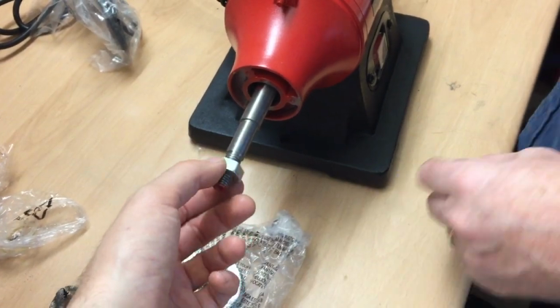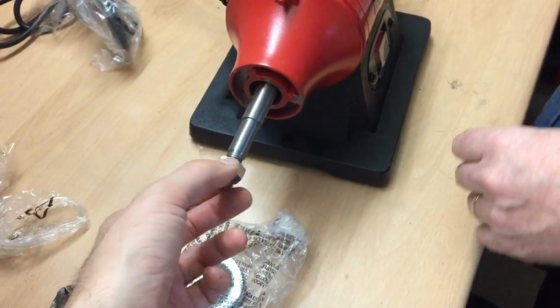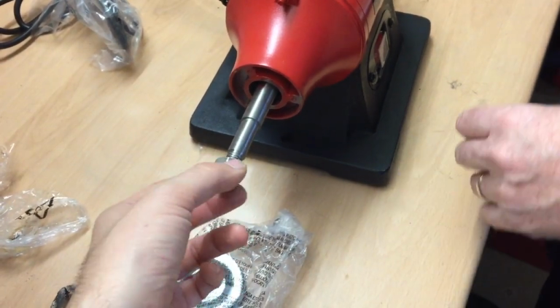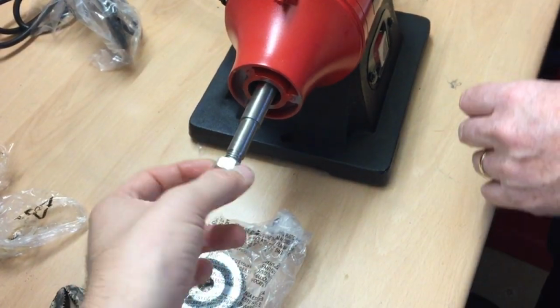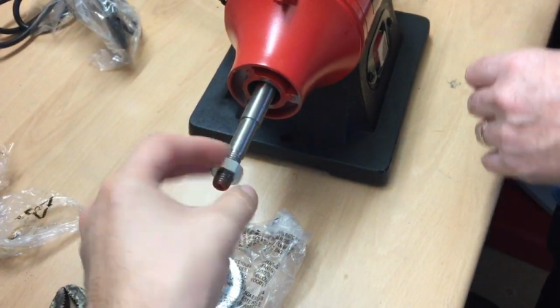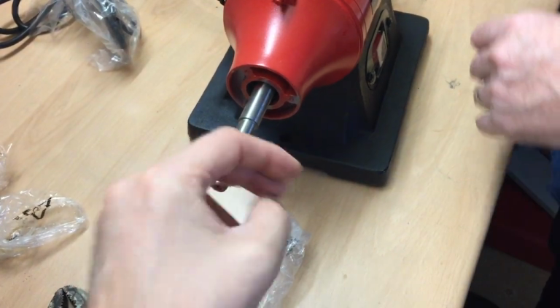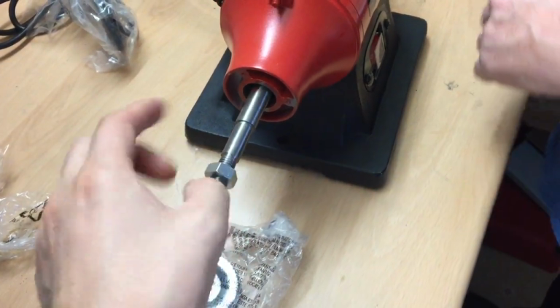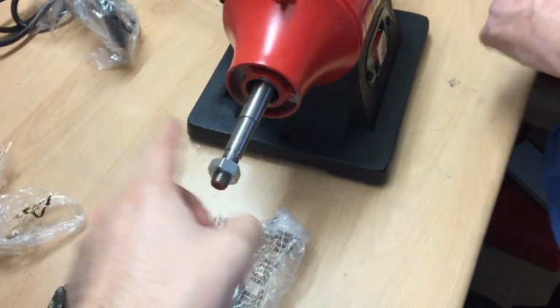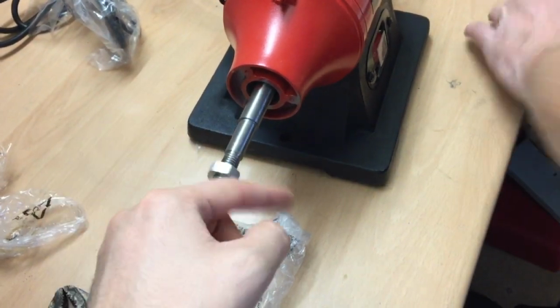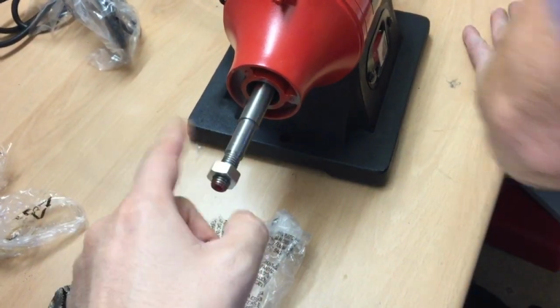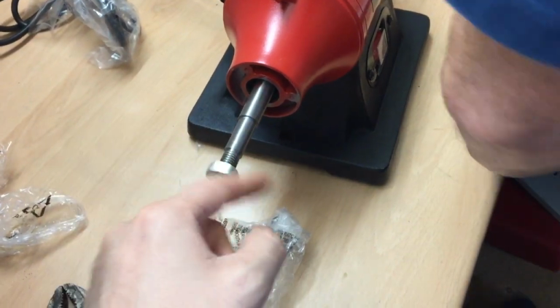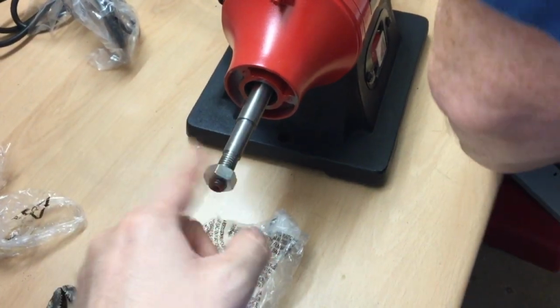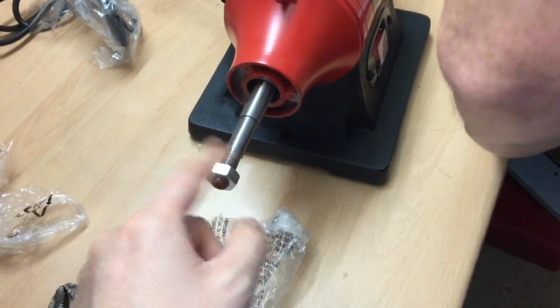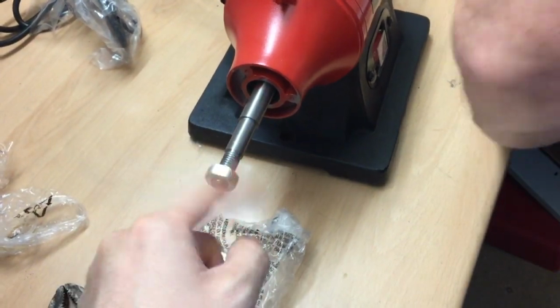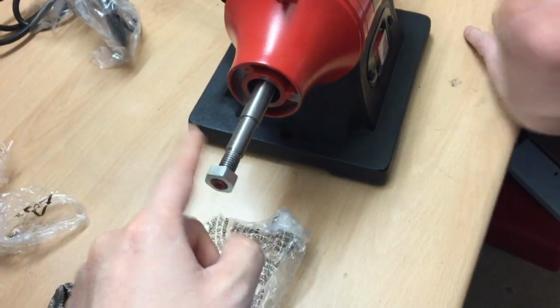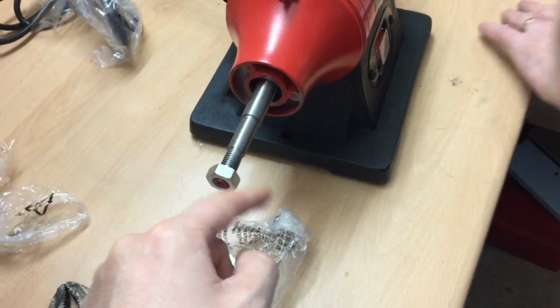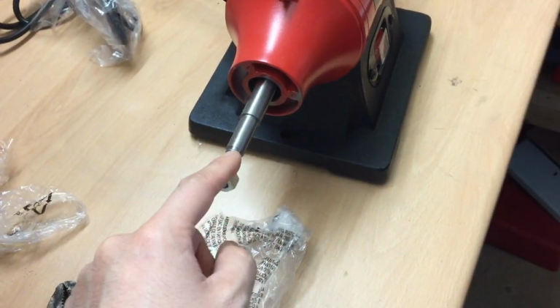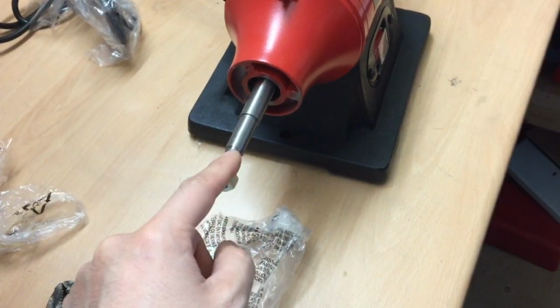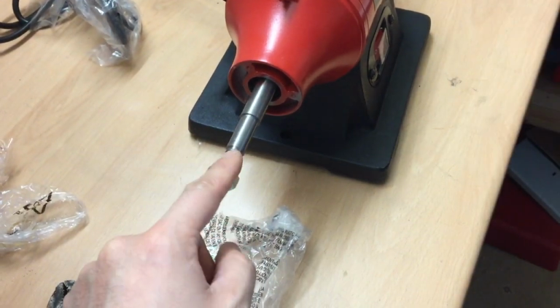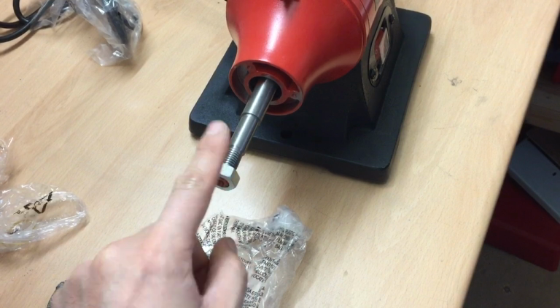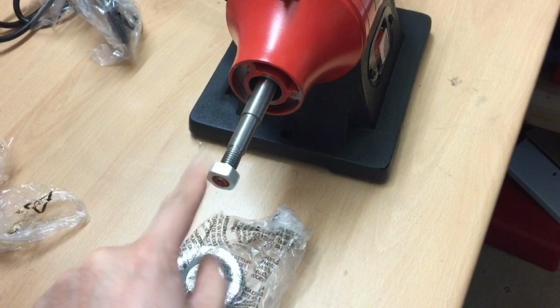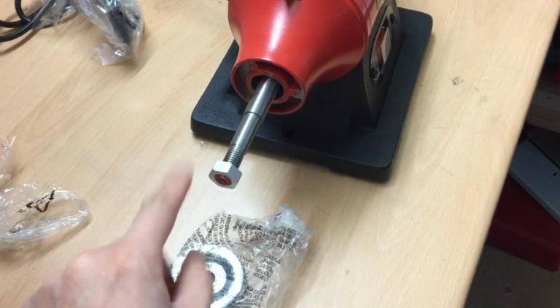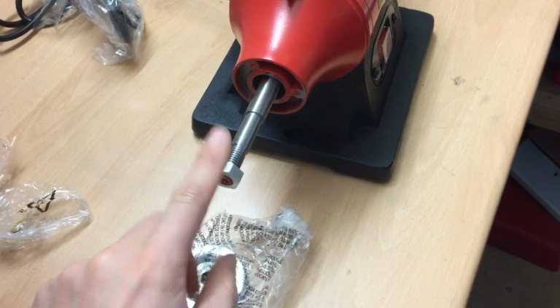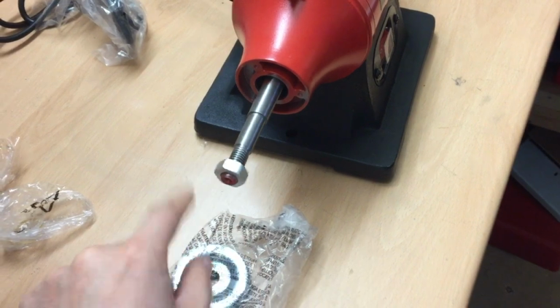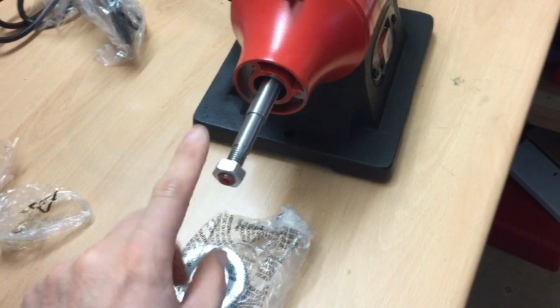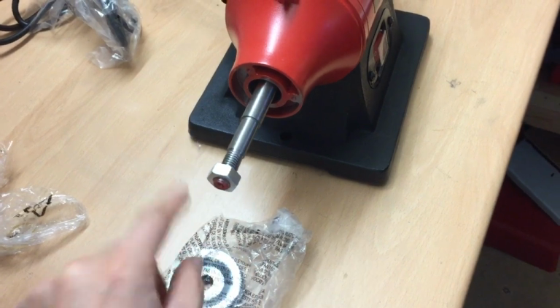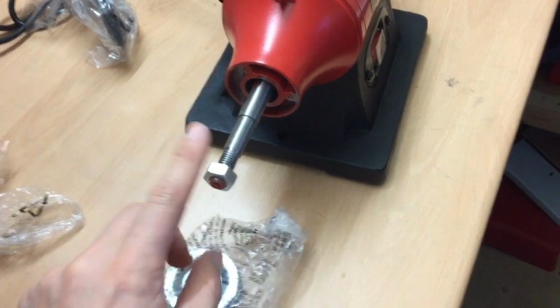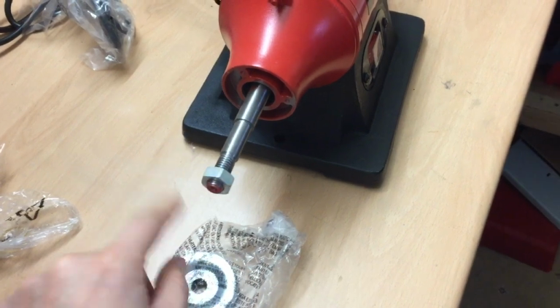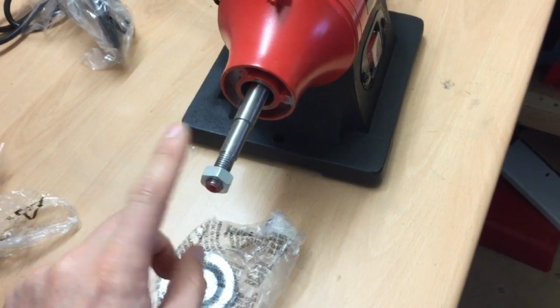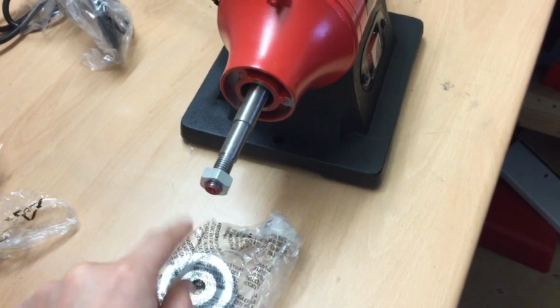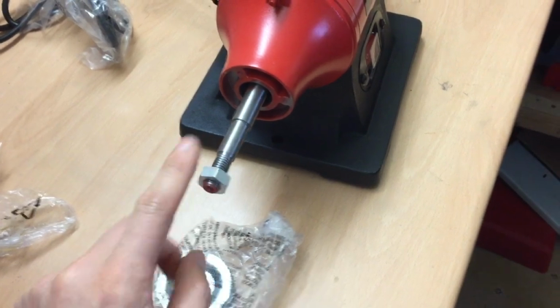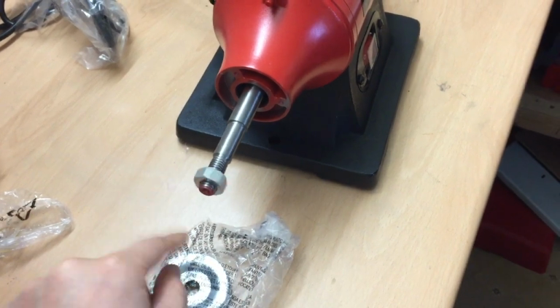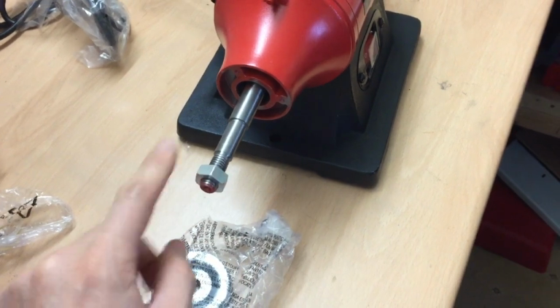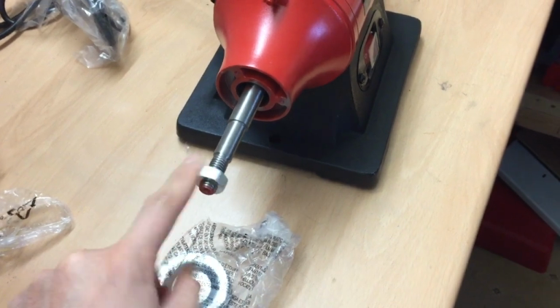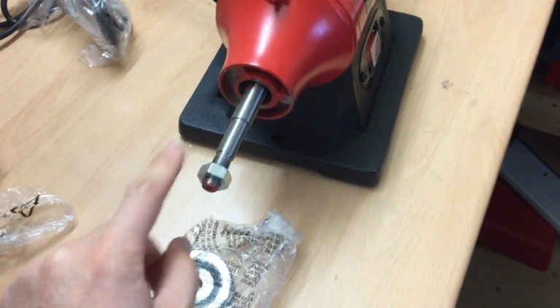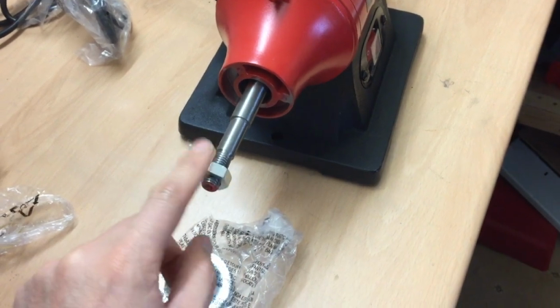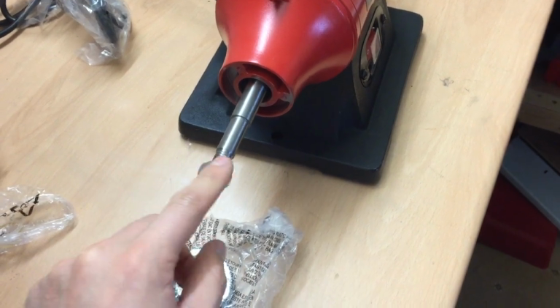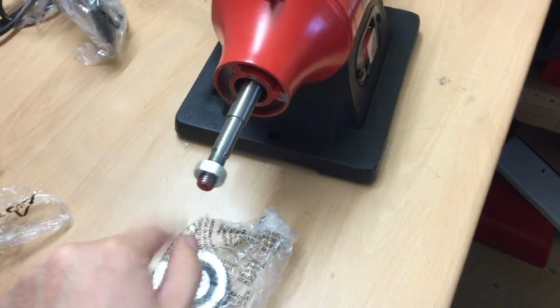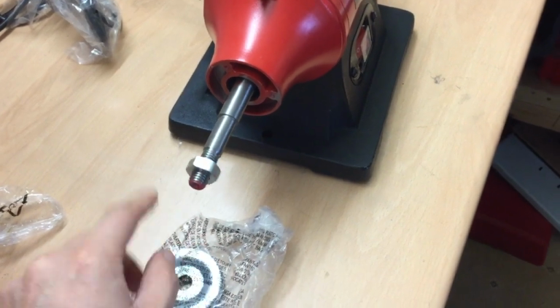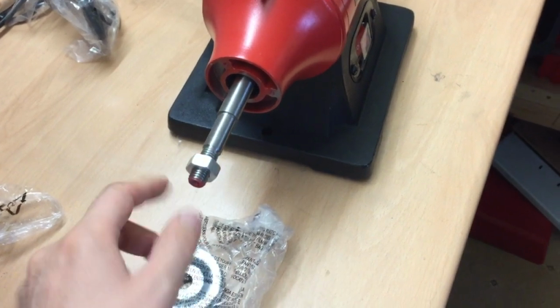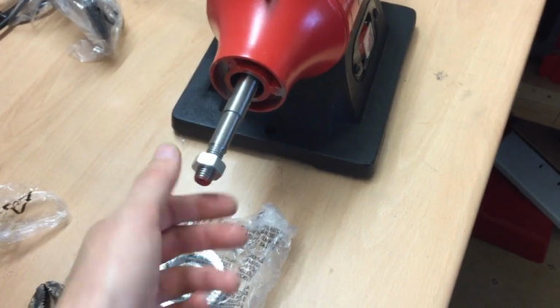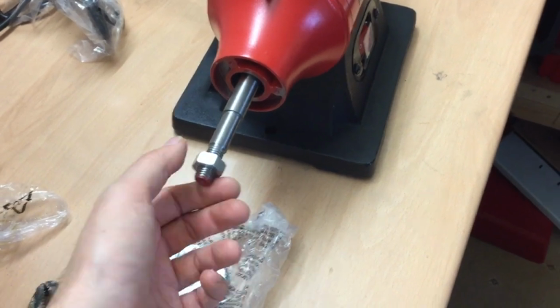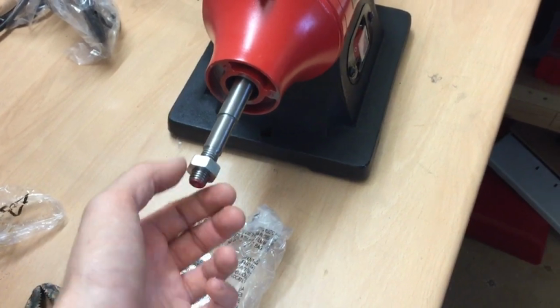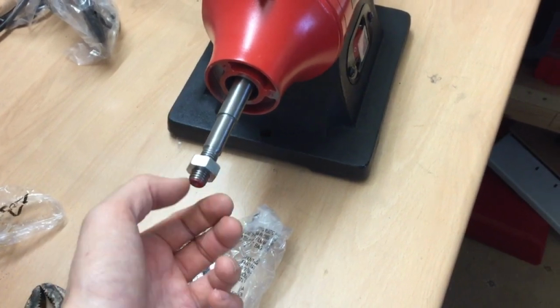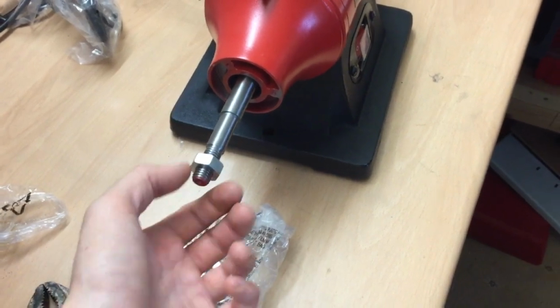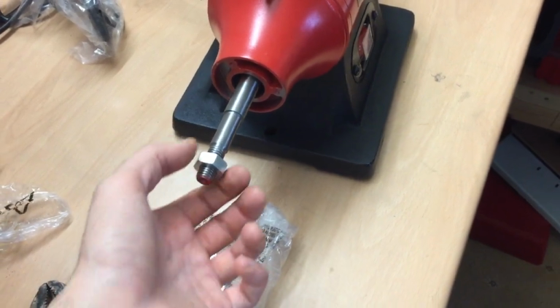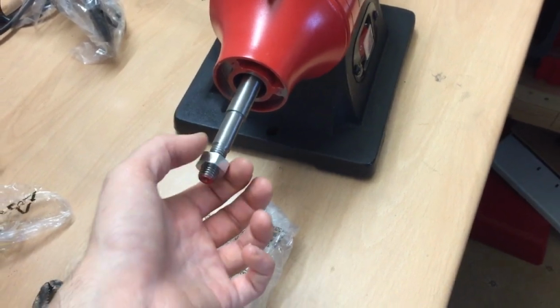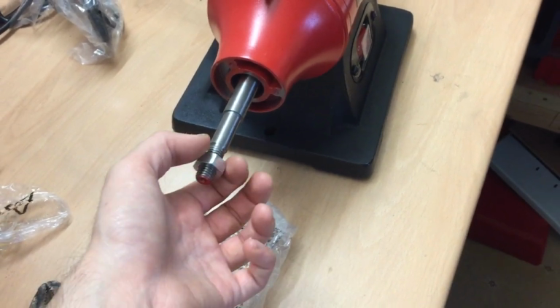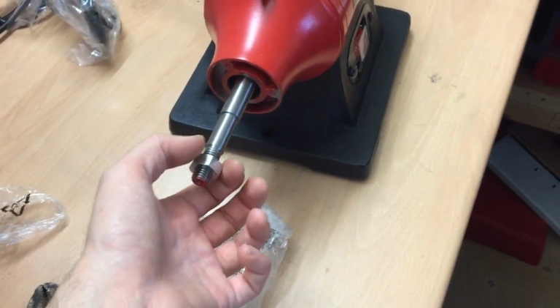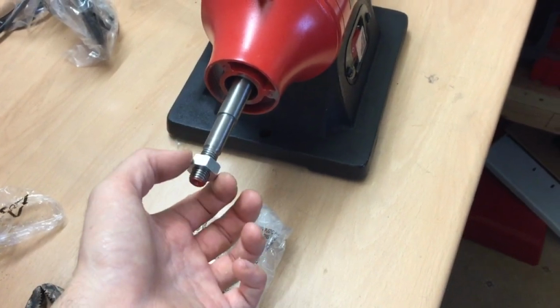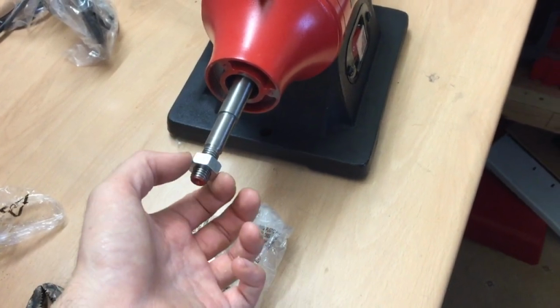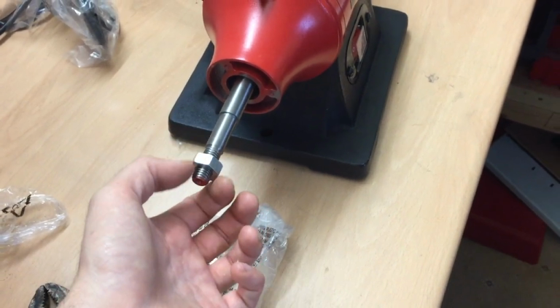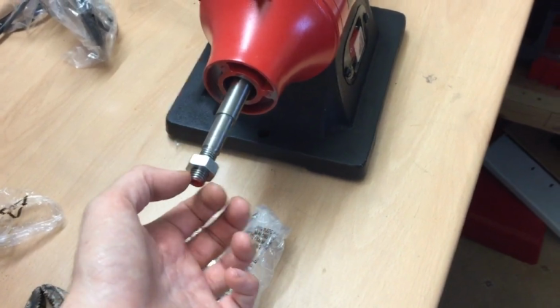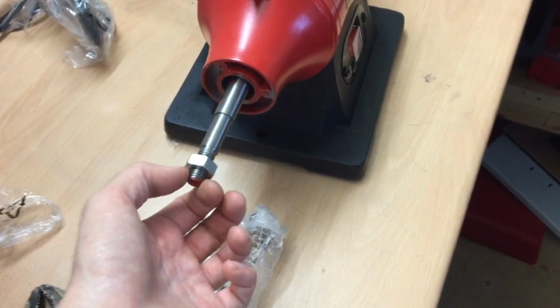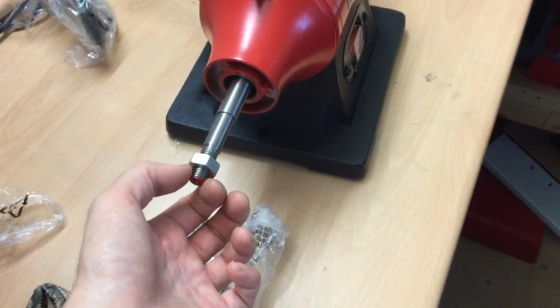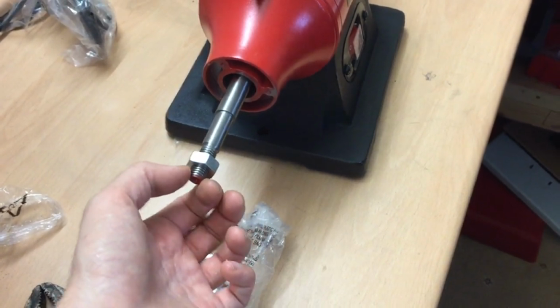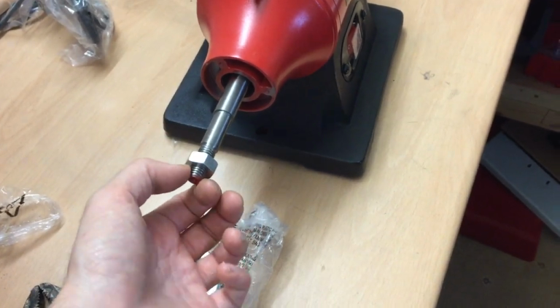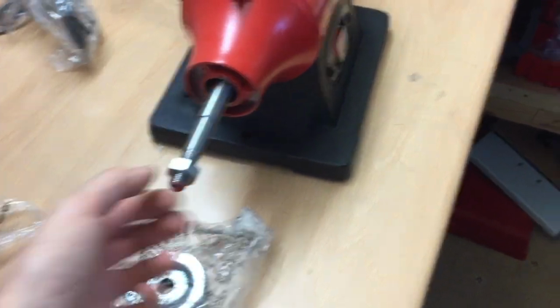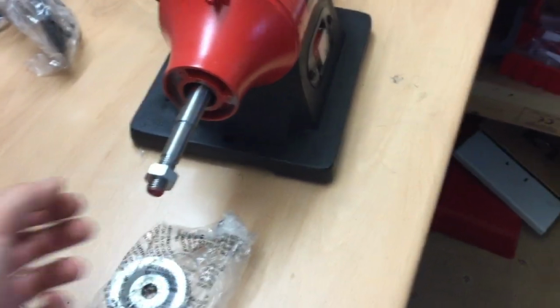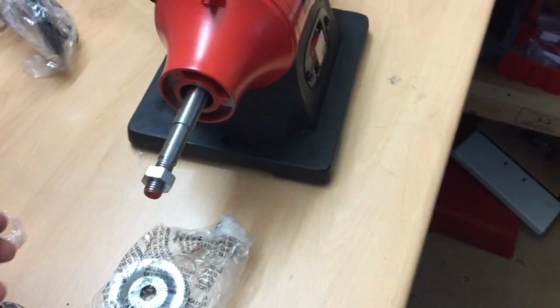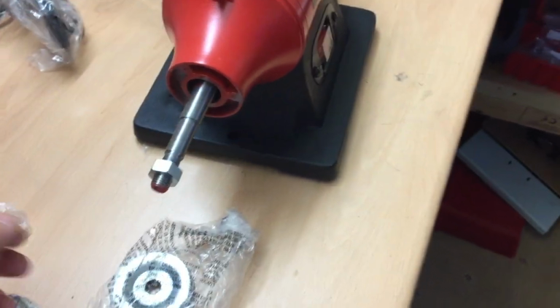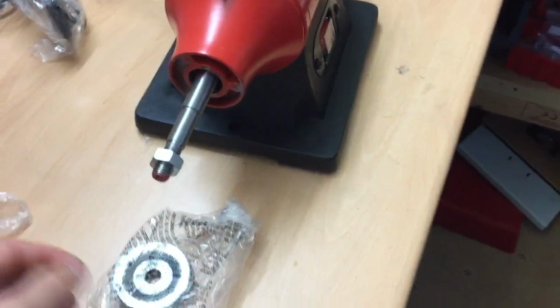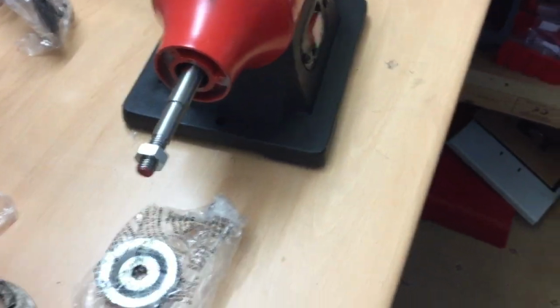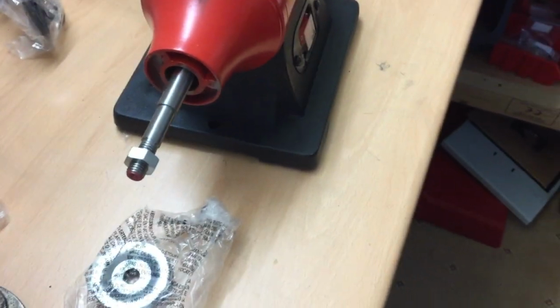If it's a left-hand thread, just don't — when you take this off — thread it the wrong way. So to the floor to undo, to the ceiling to do up, if it's a left-hand thread.